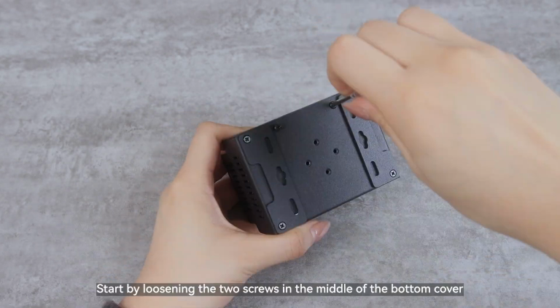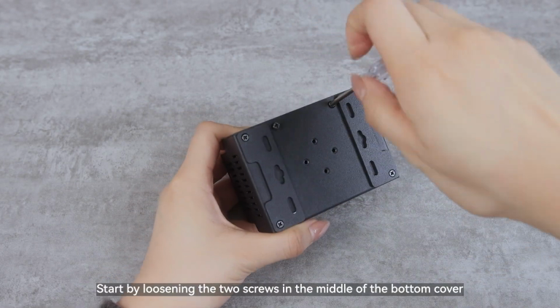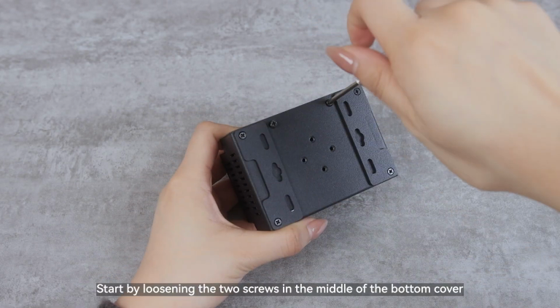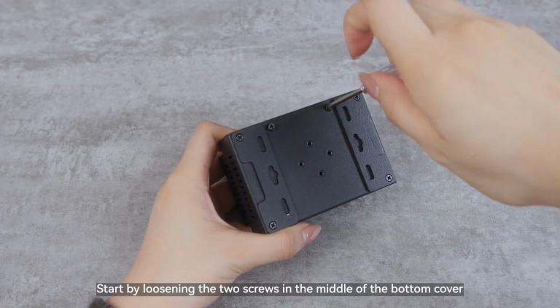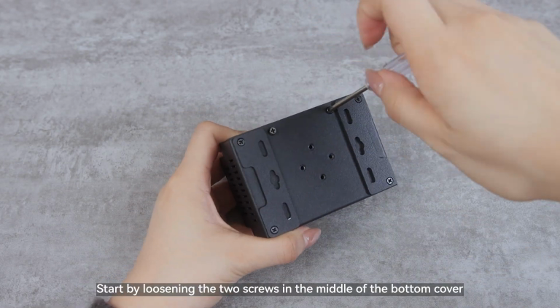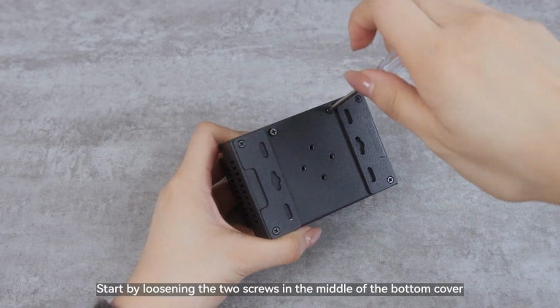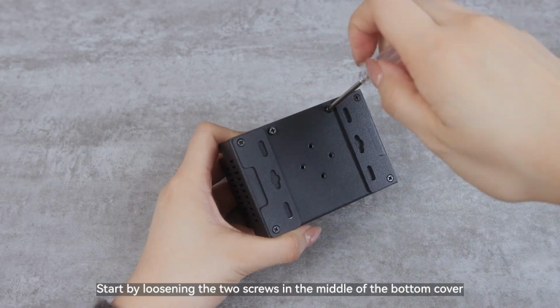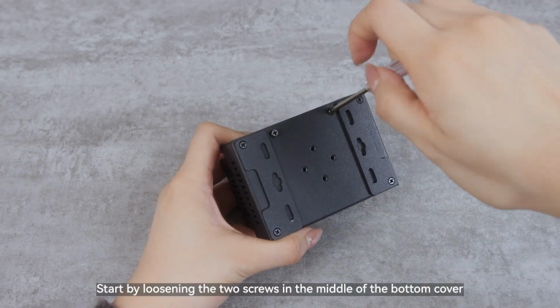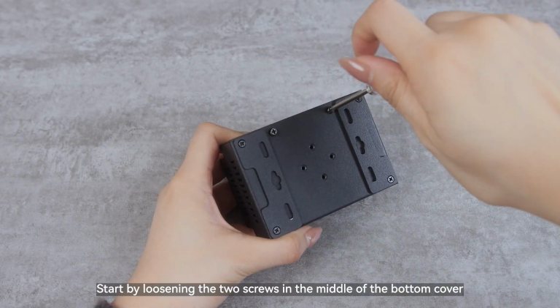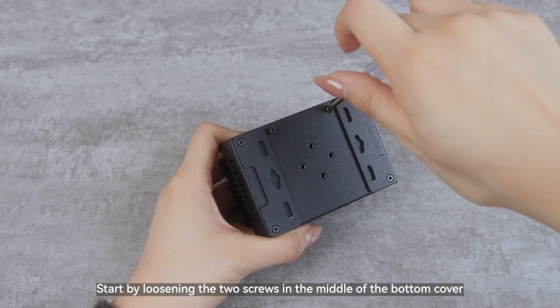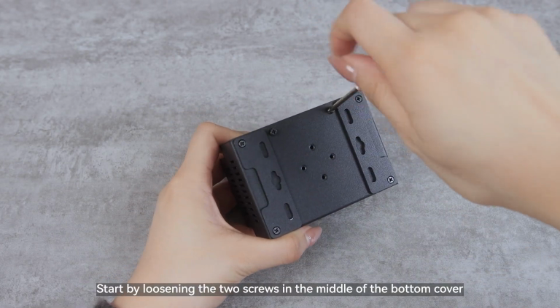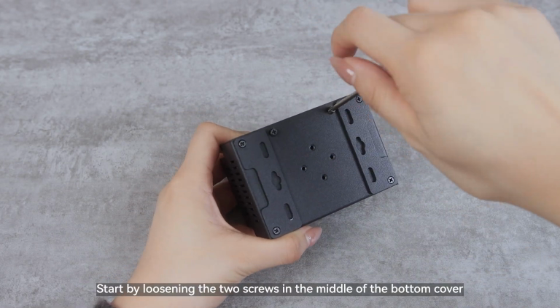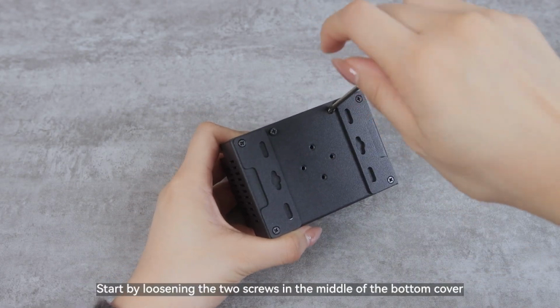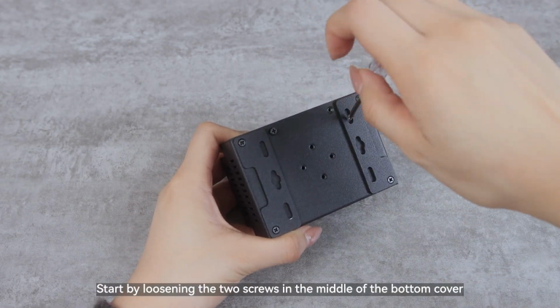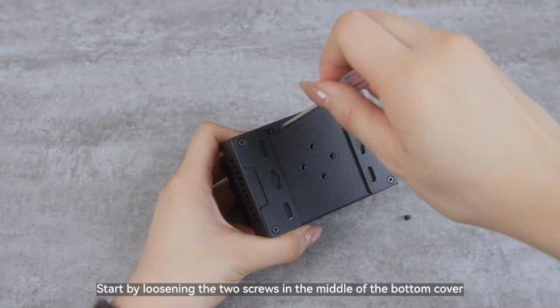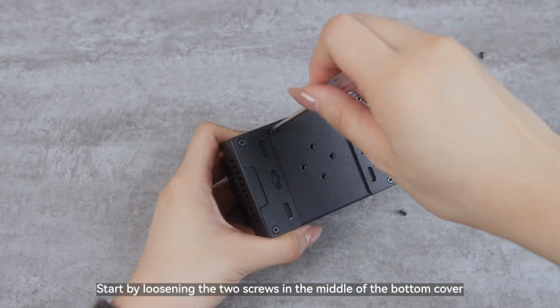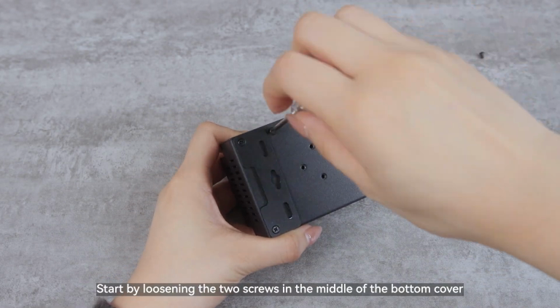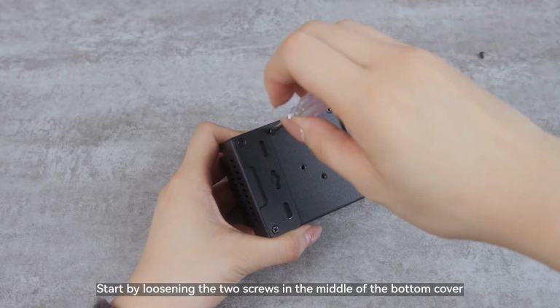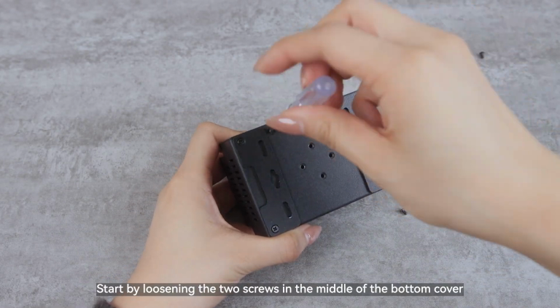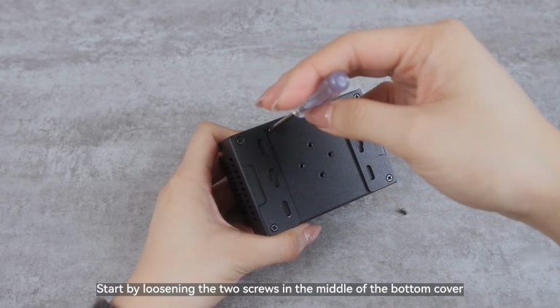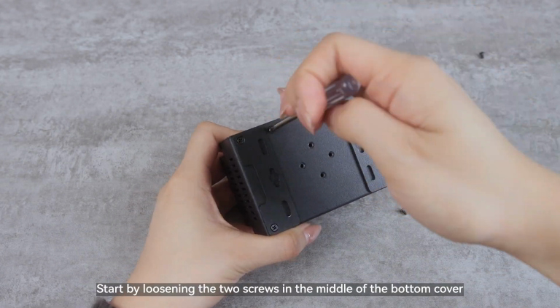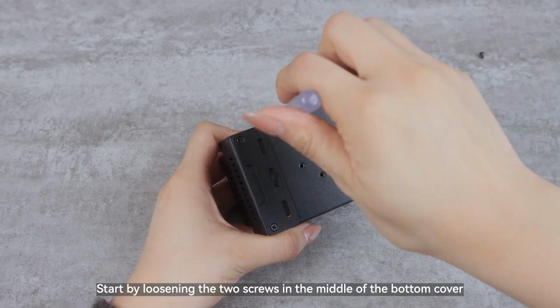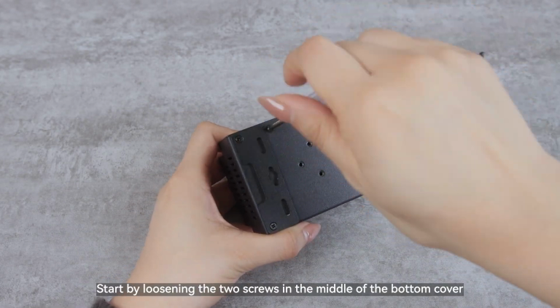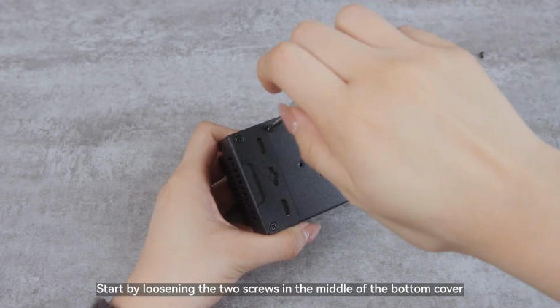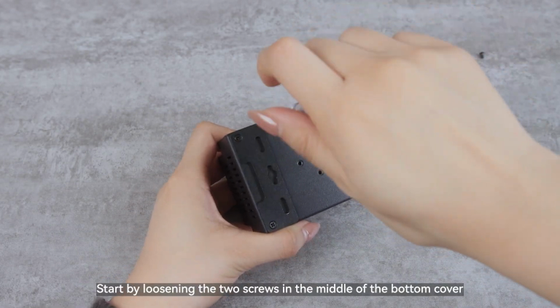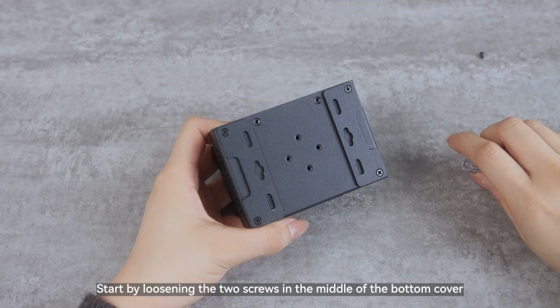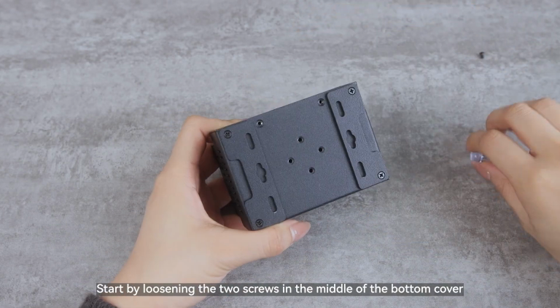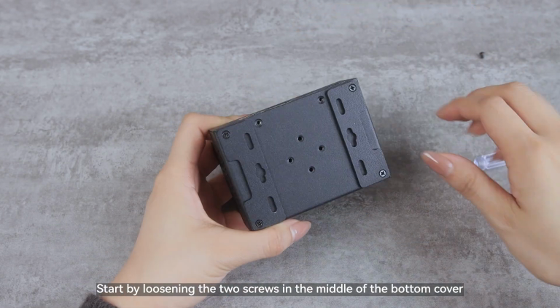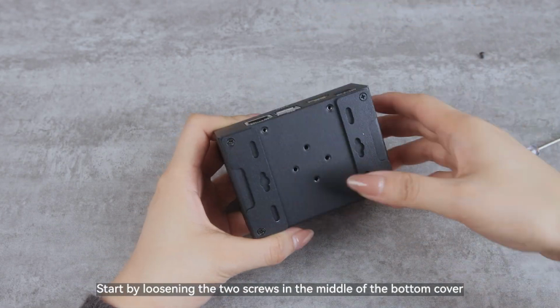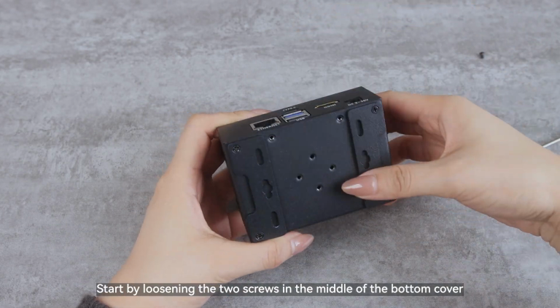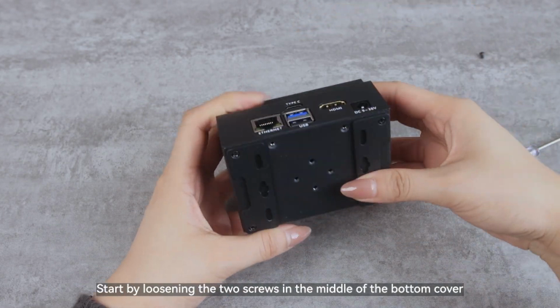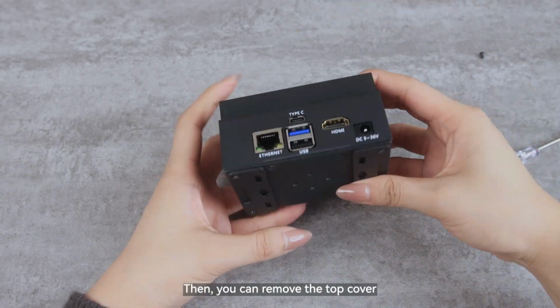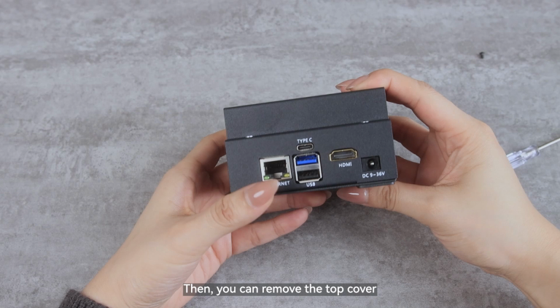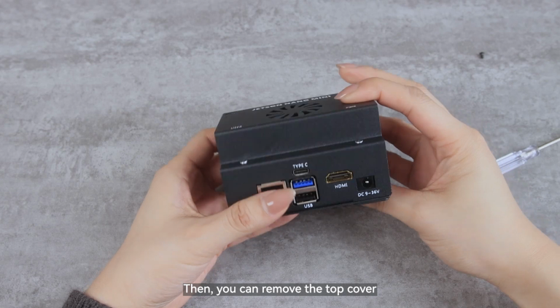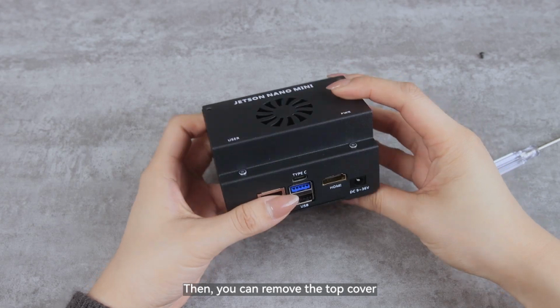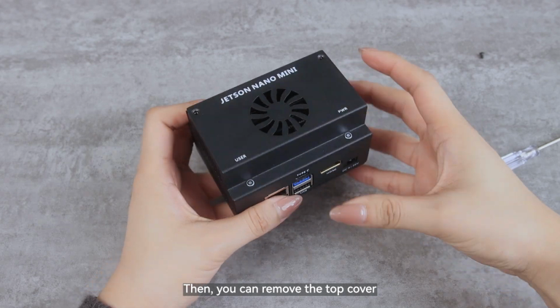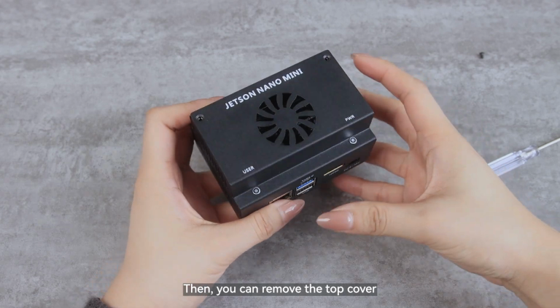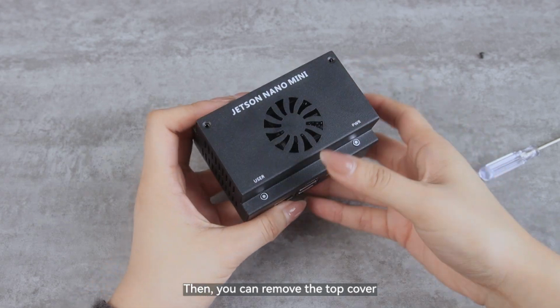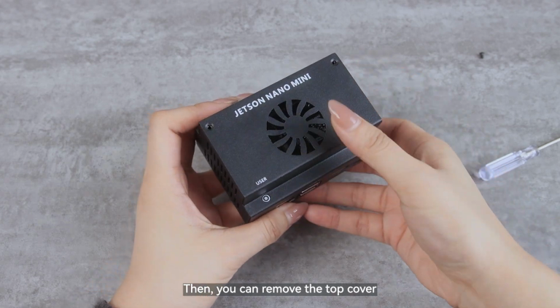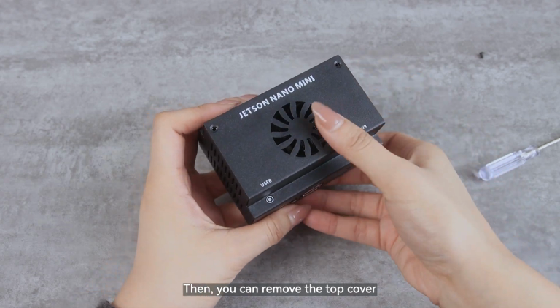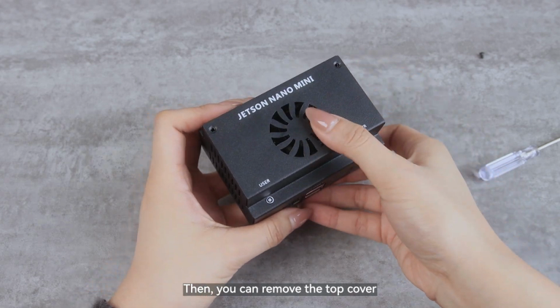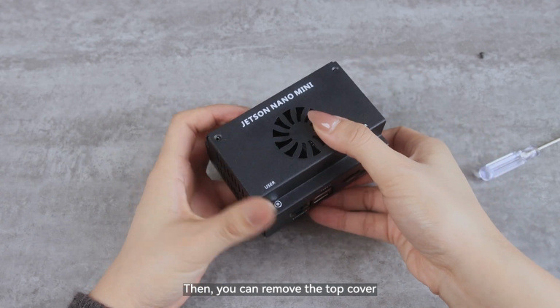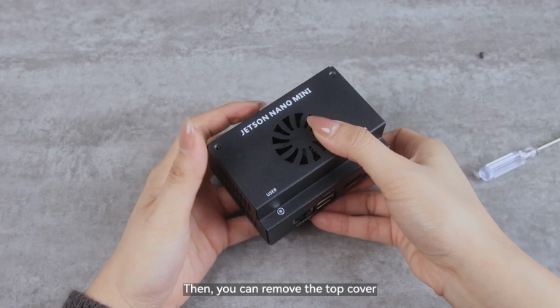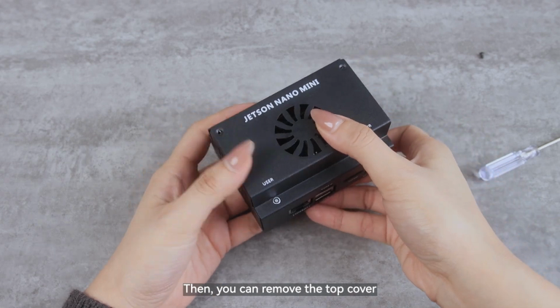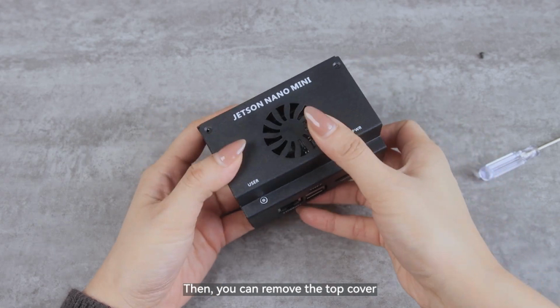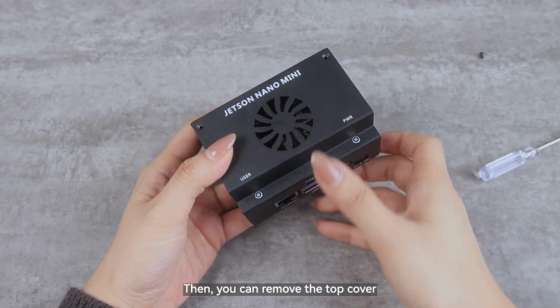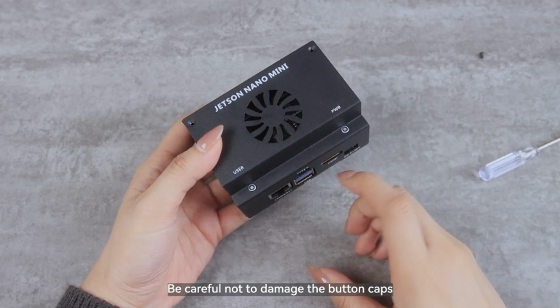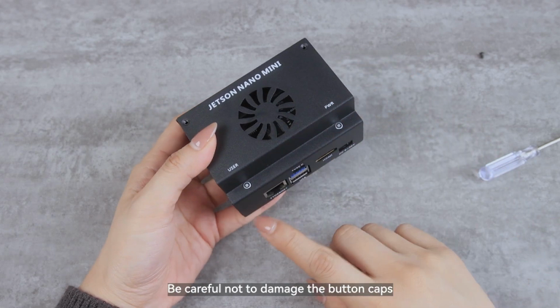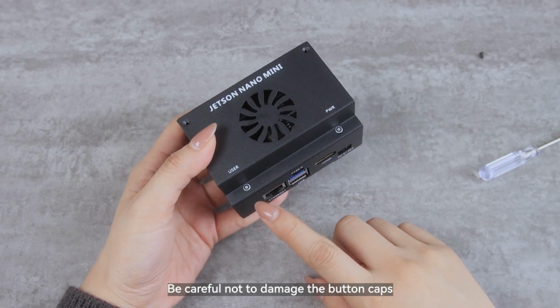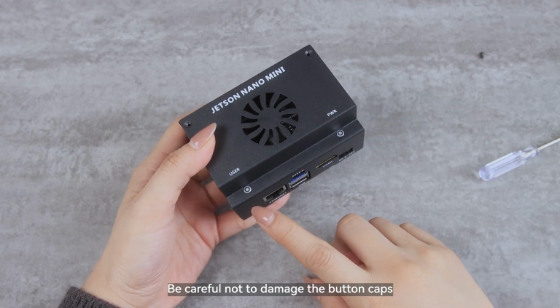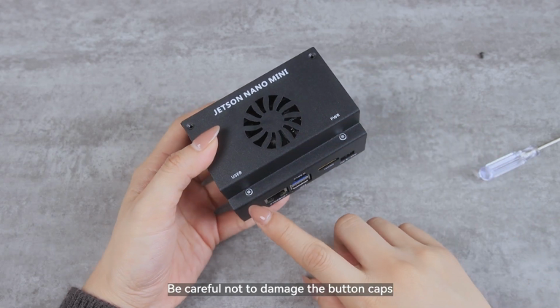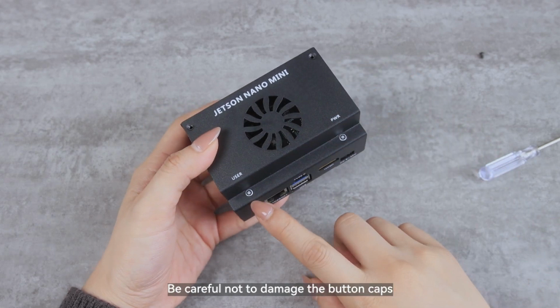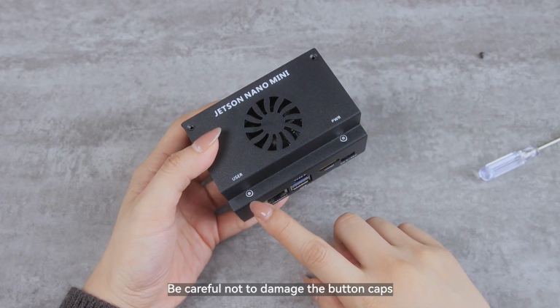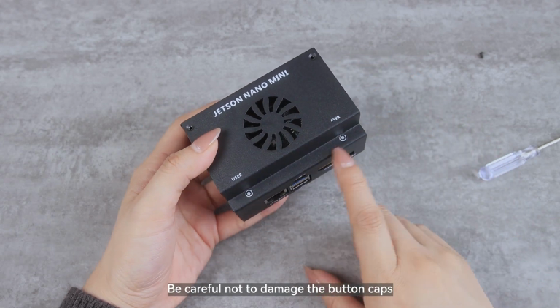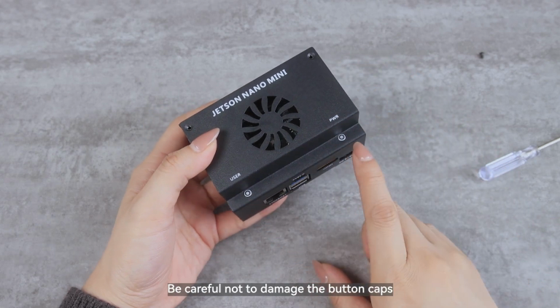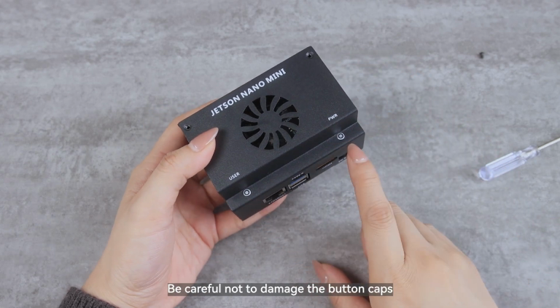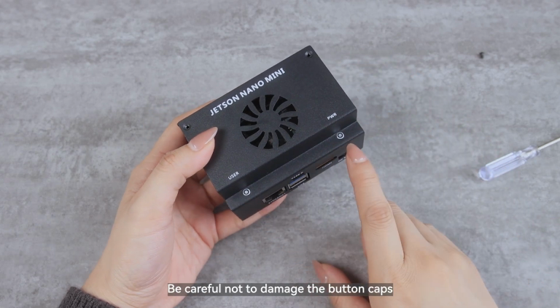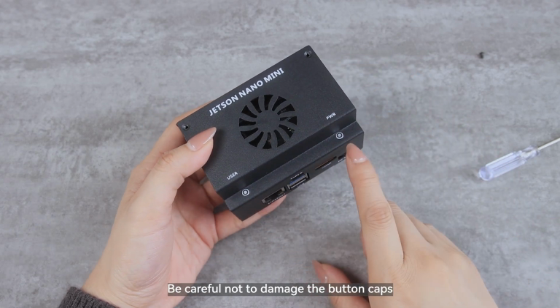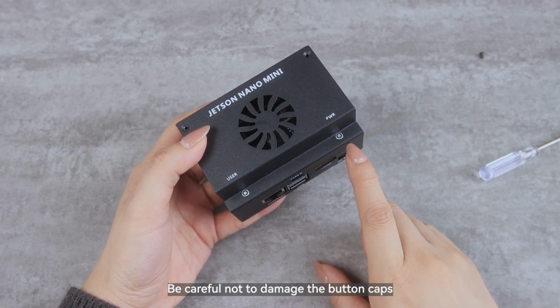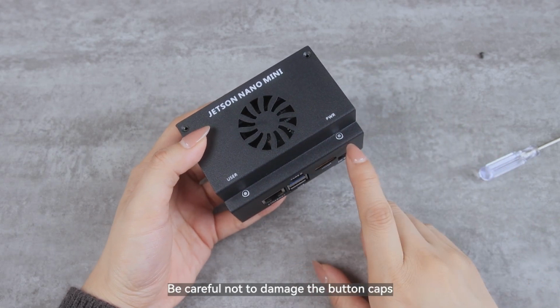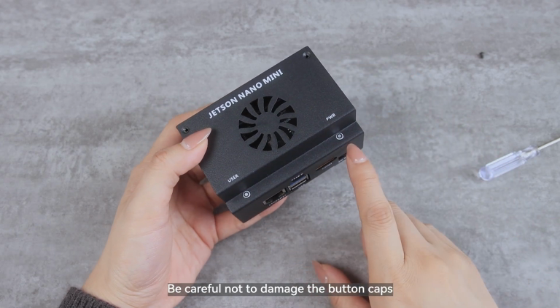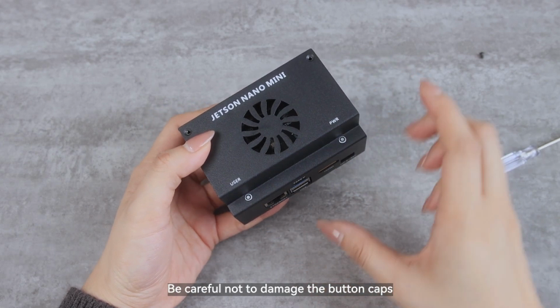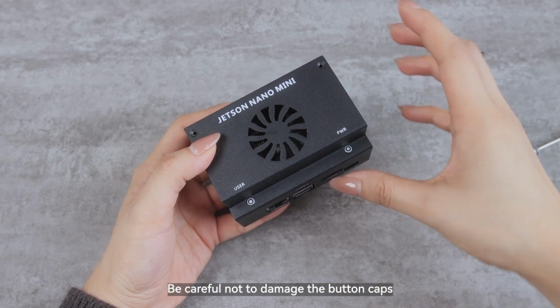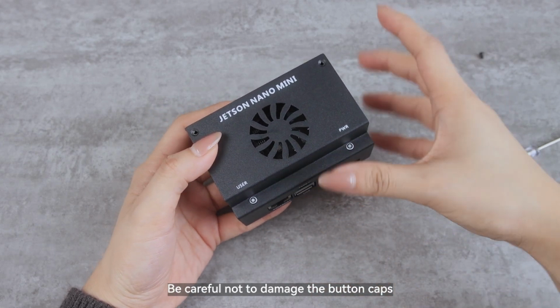Start by loosening the two screws in the middle of the bottom cover. Then you can remove the top cover. Be careful not to damage the button caps.